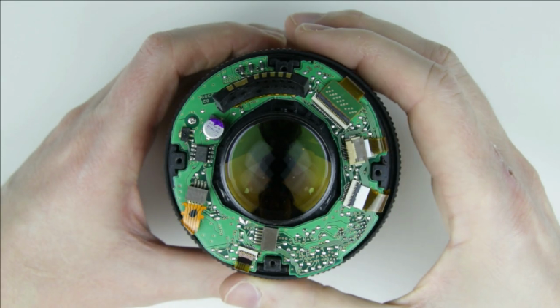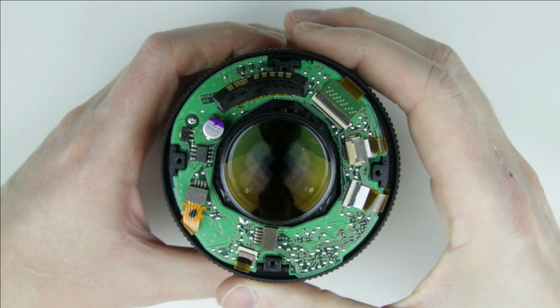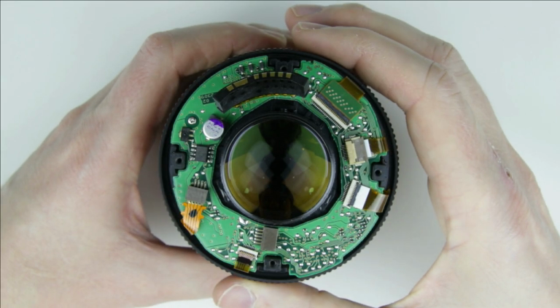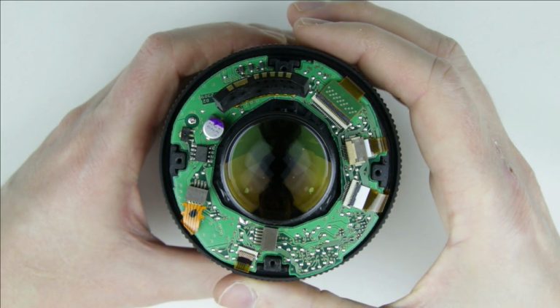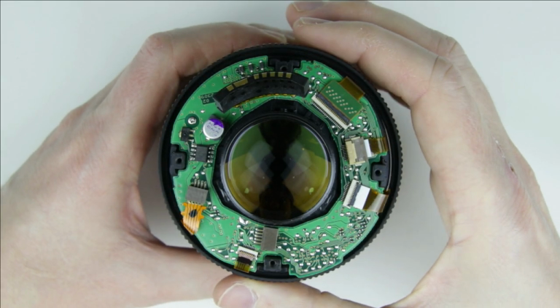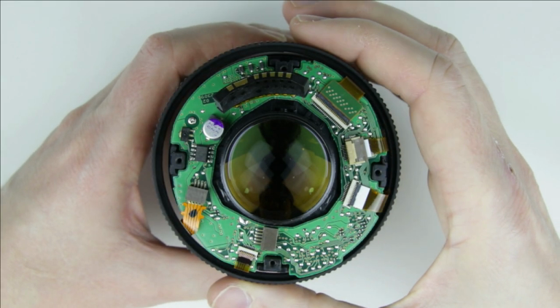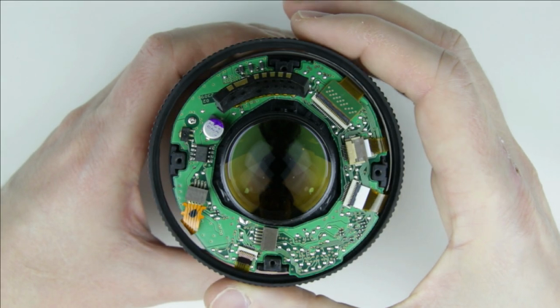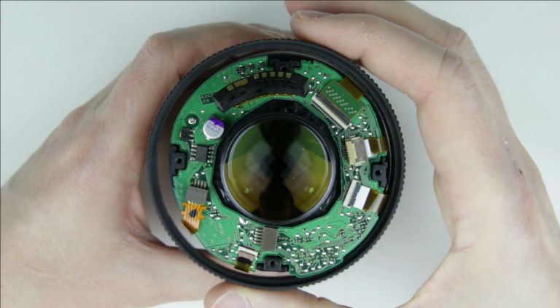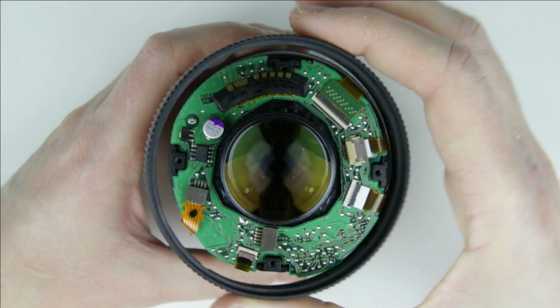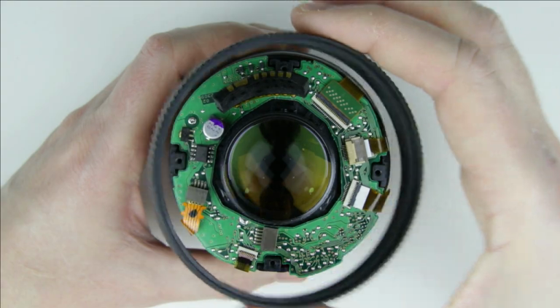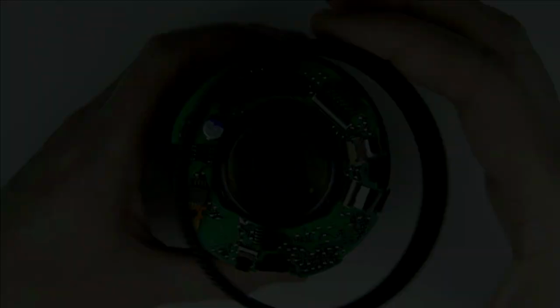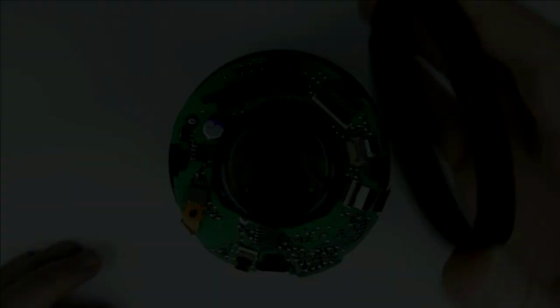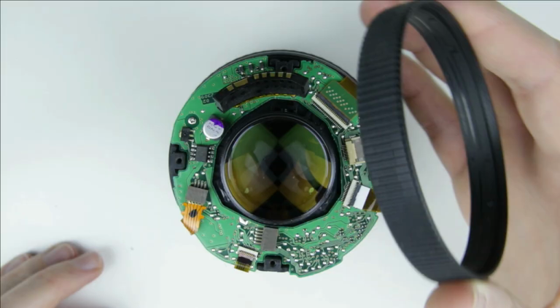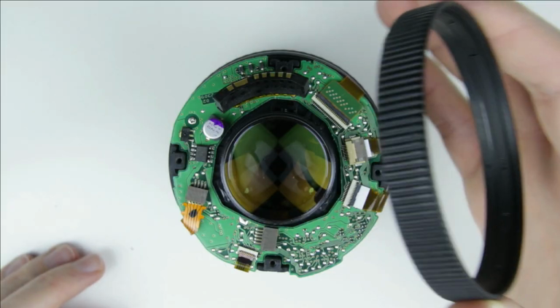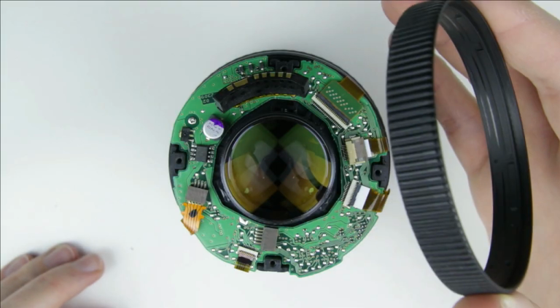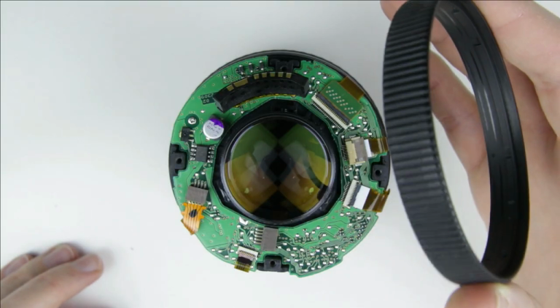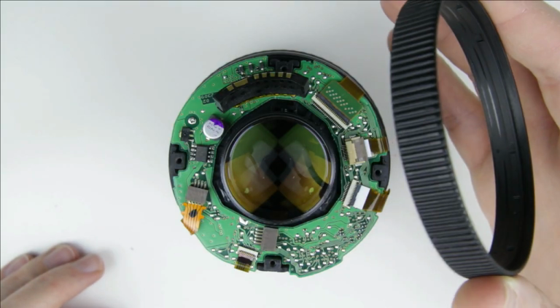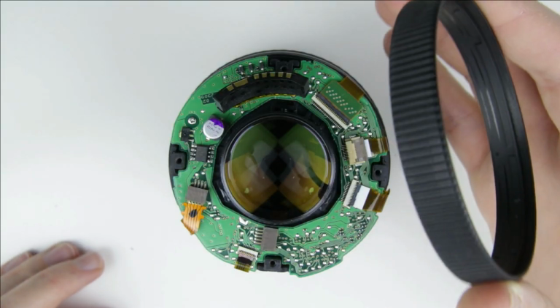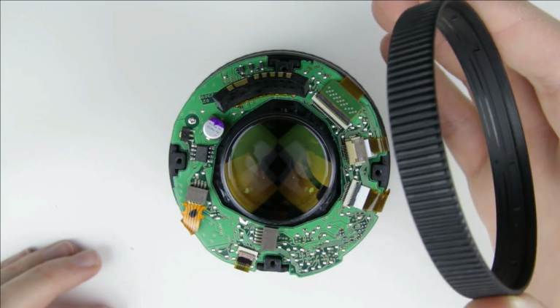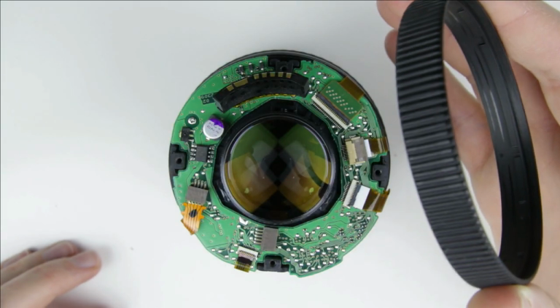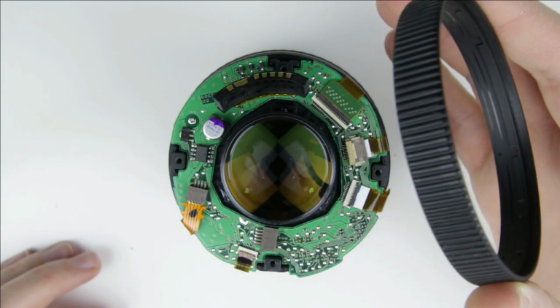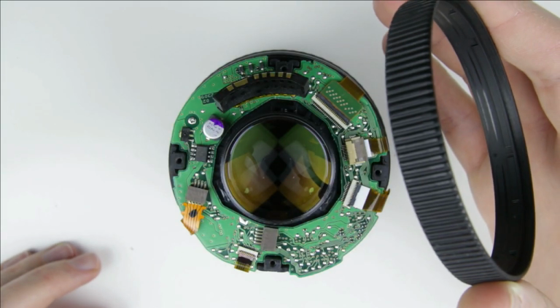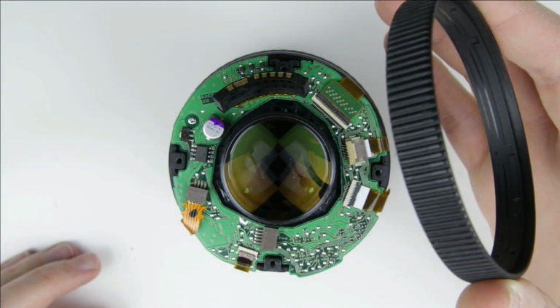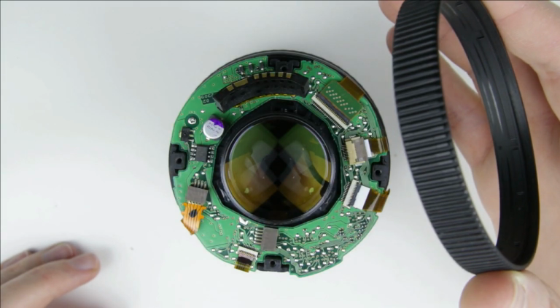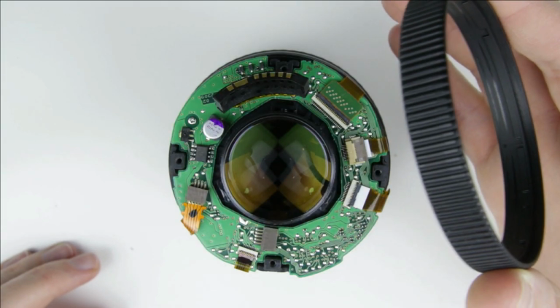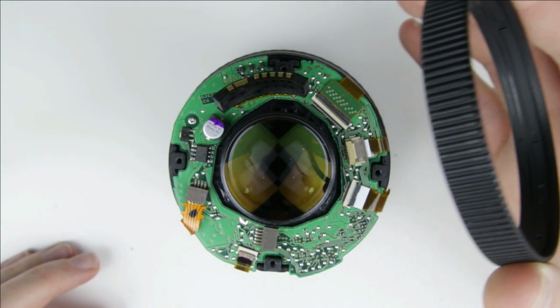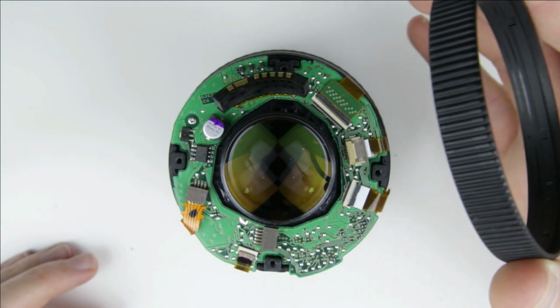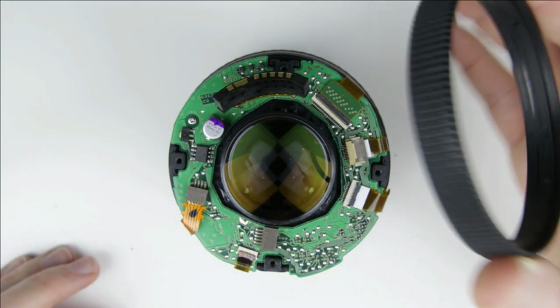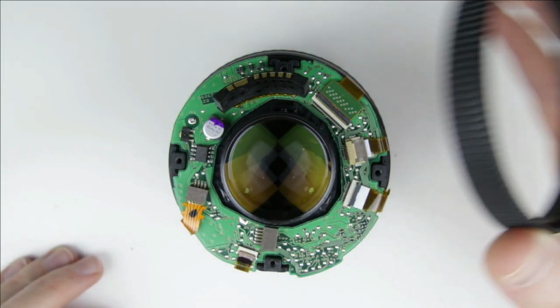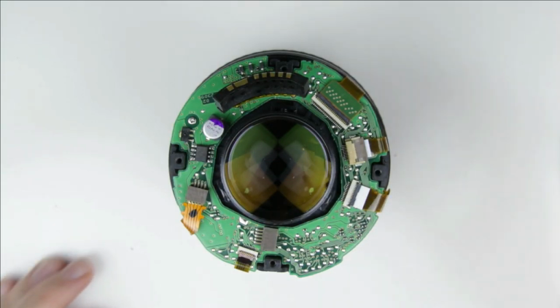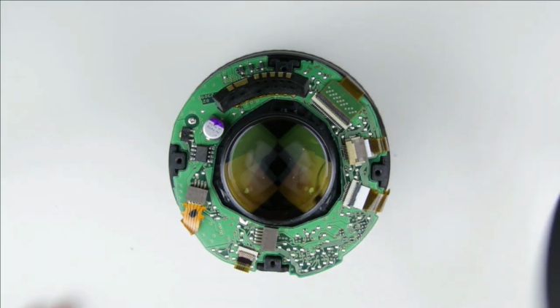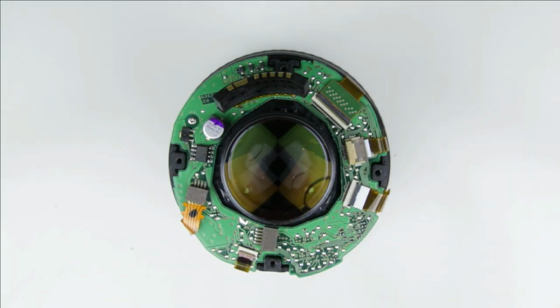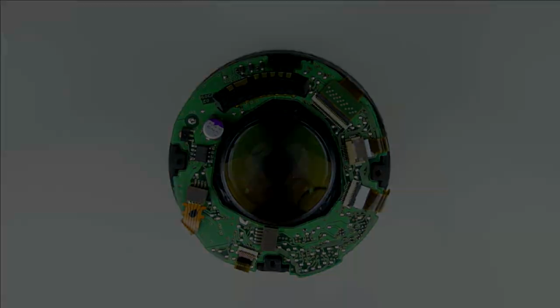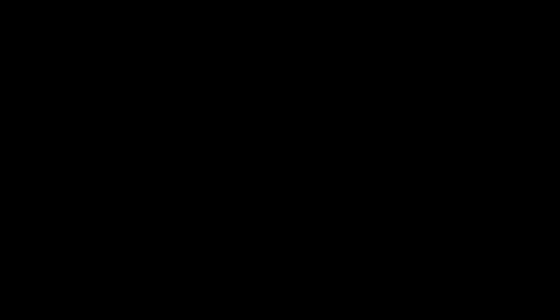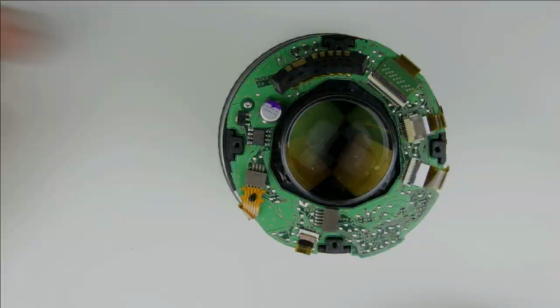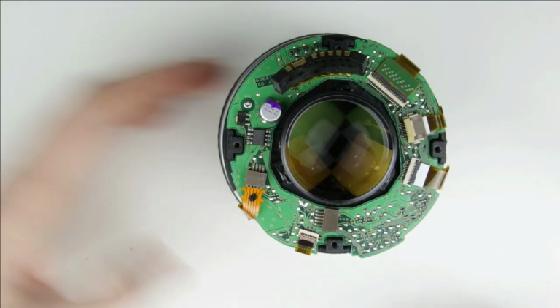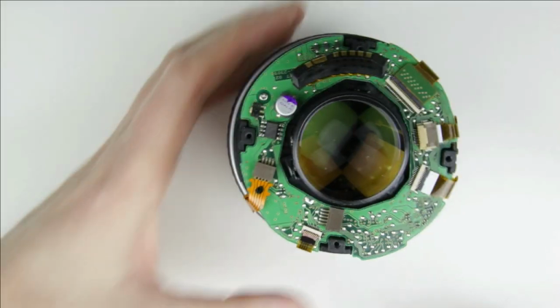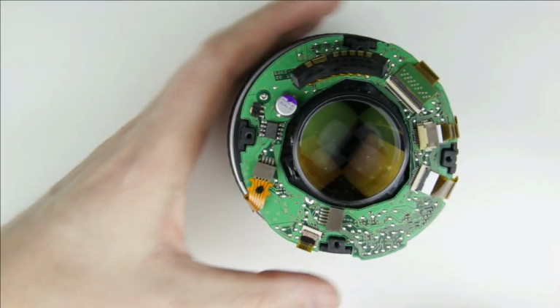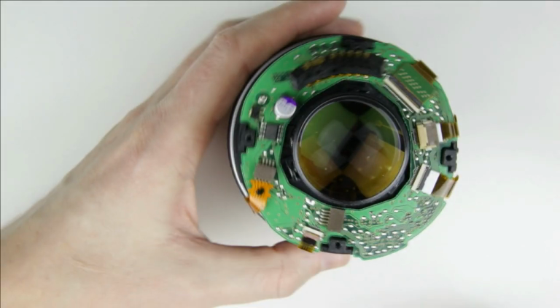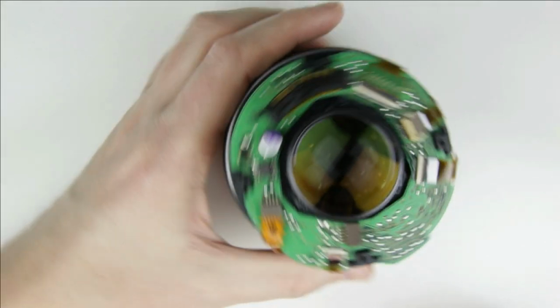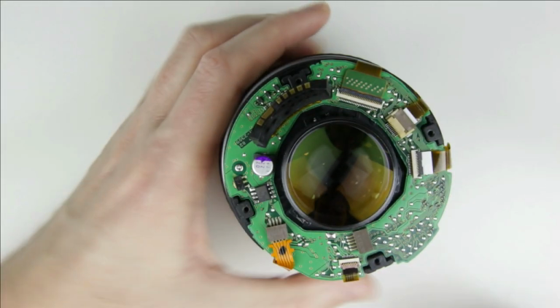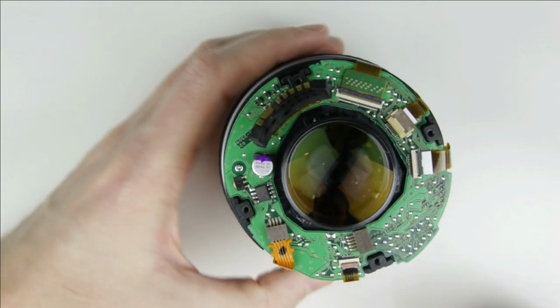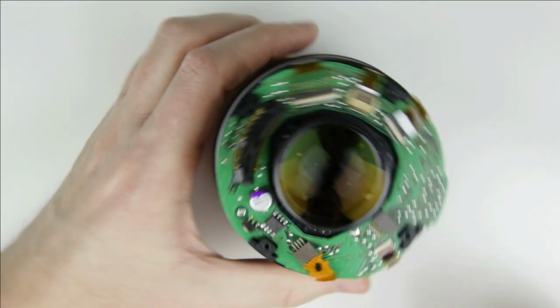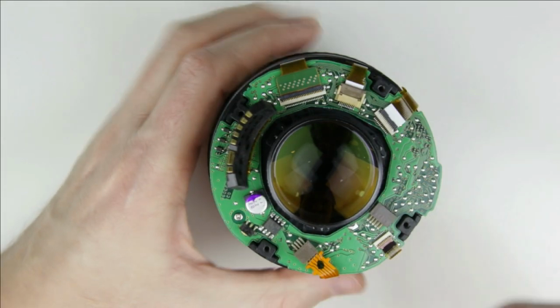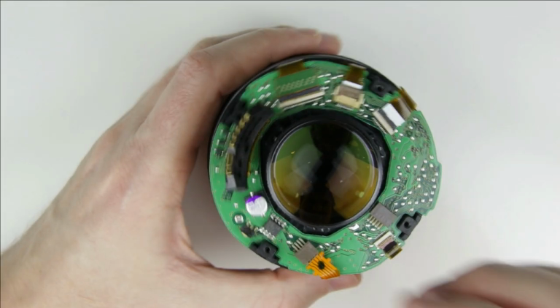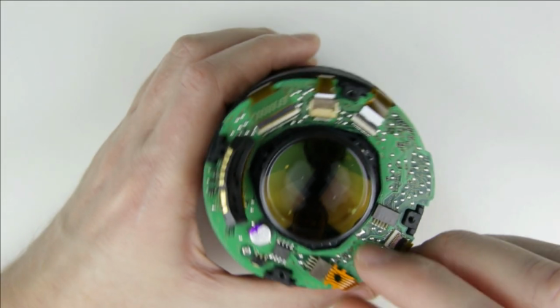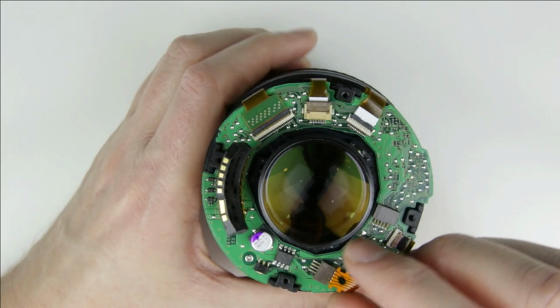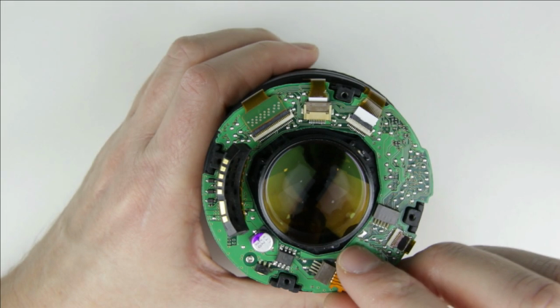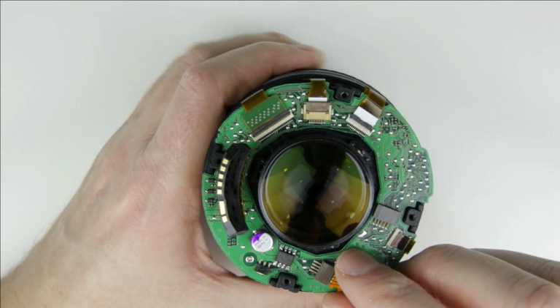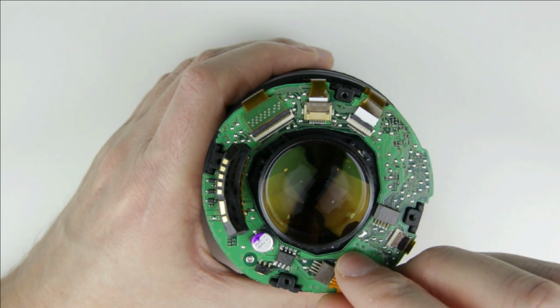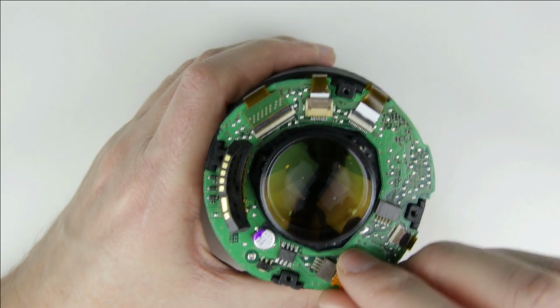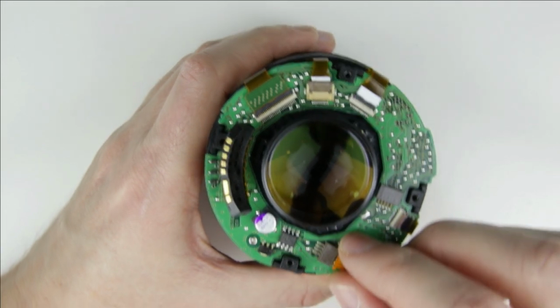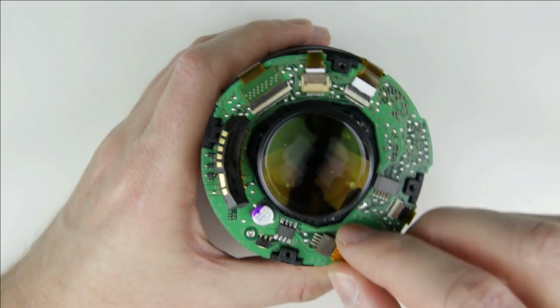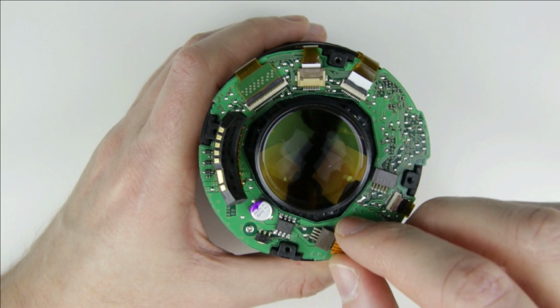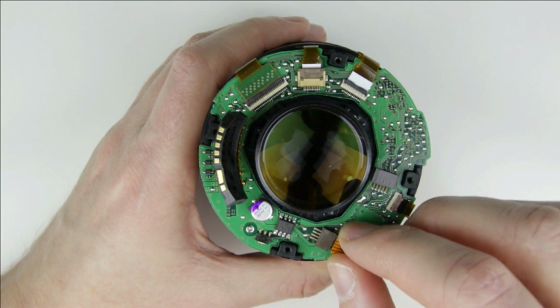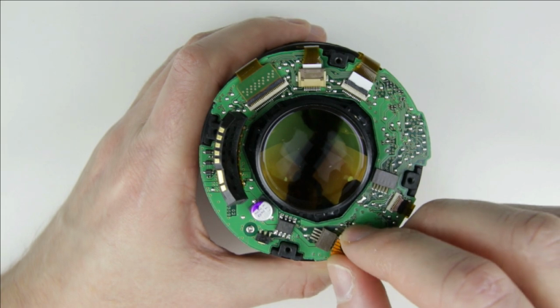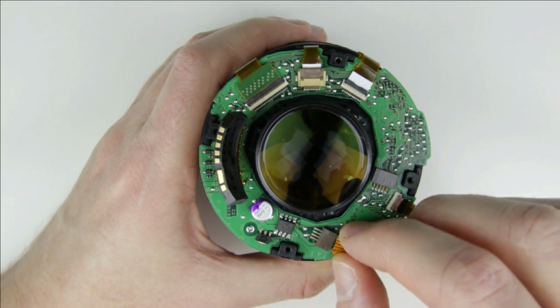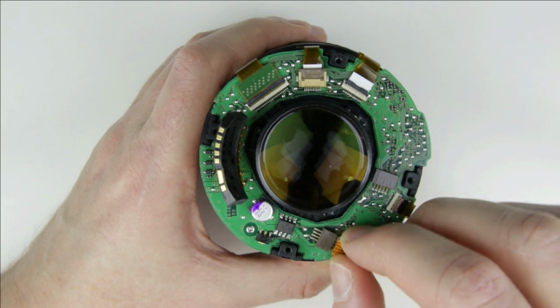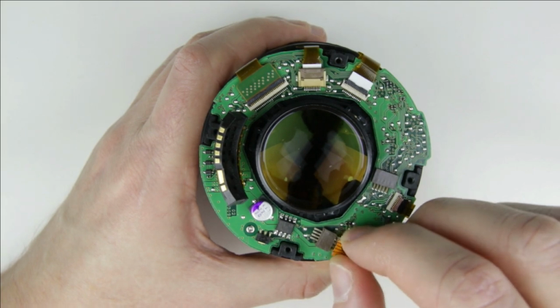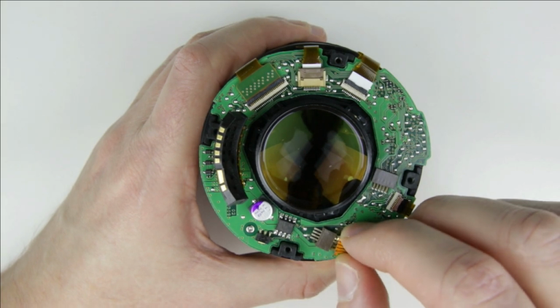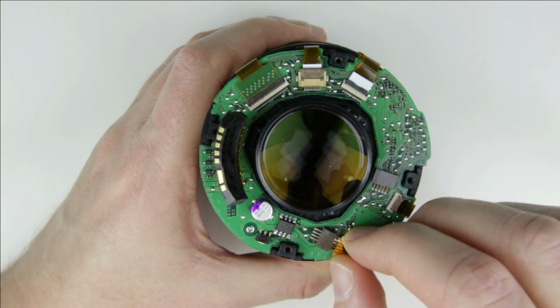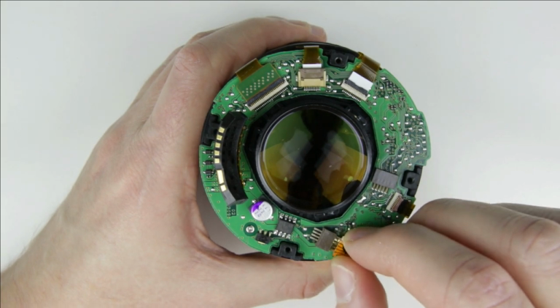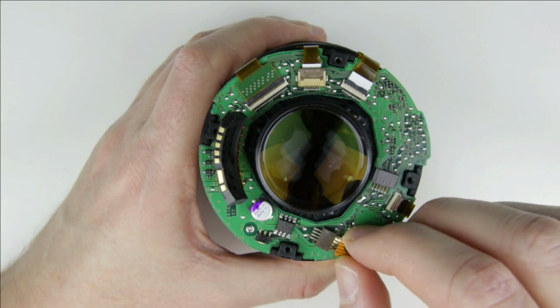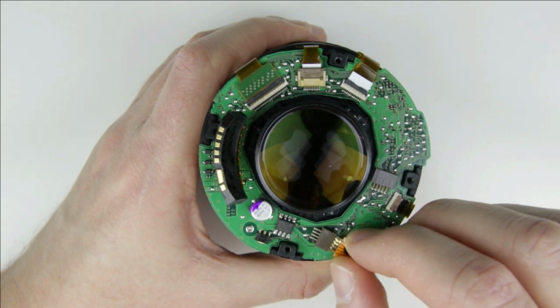Remove the focusing ring. Remove the flex cables from the PCB.